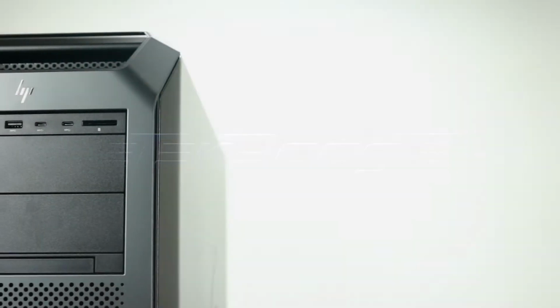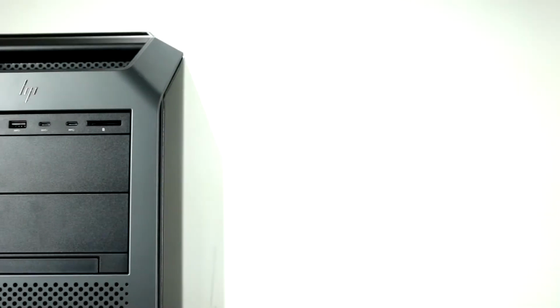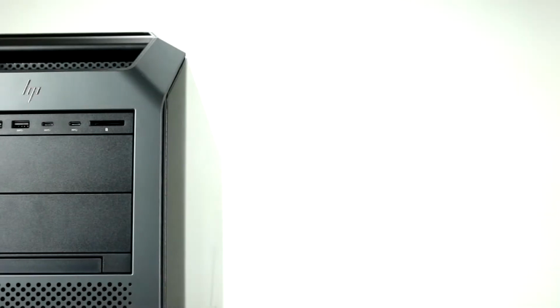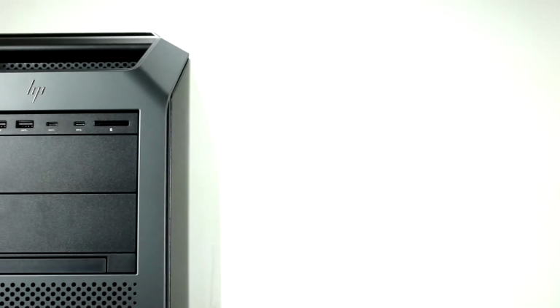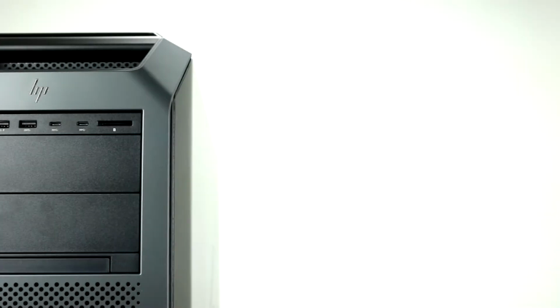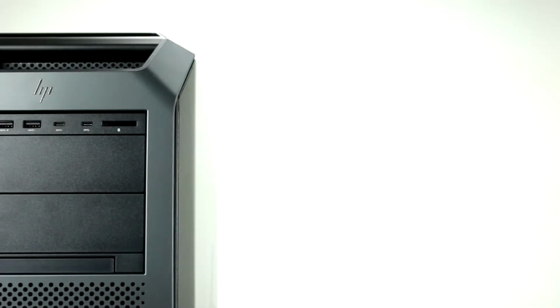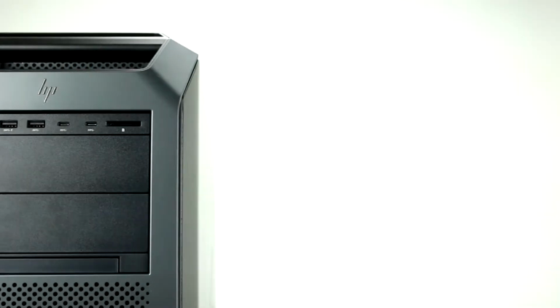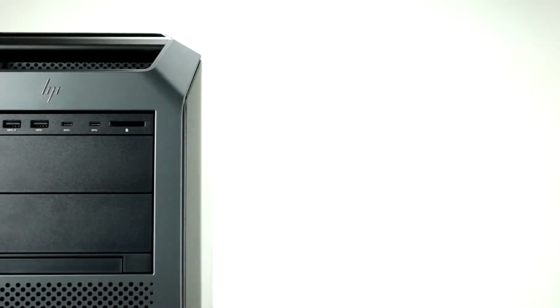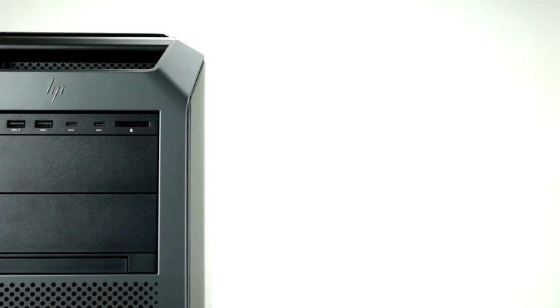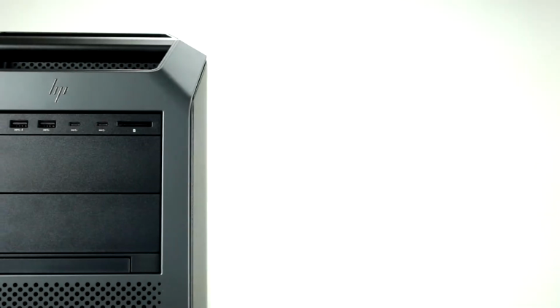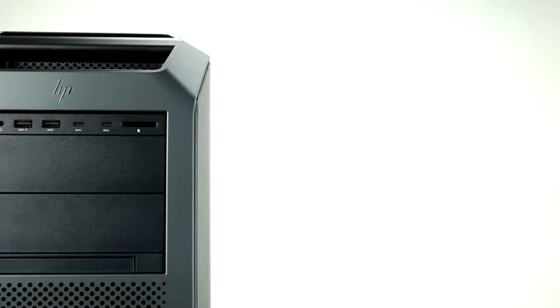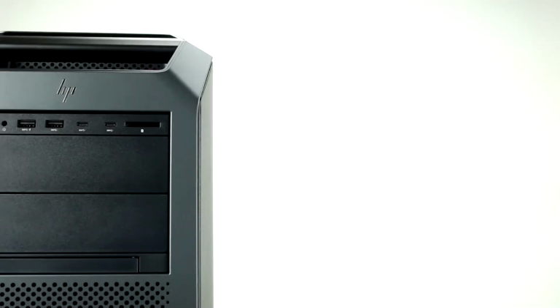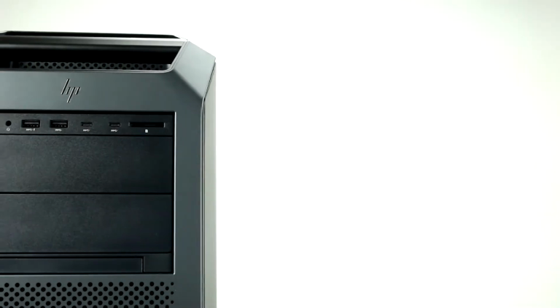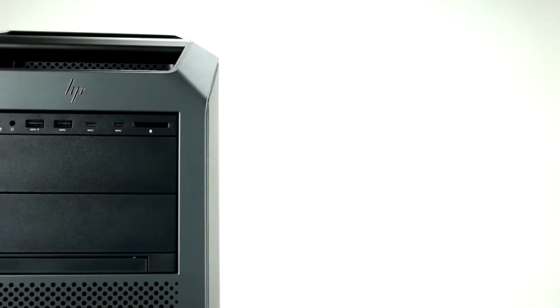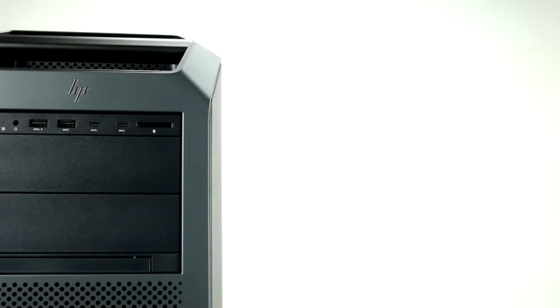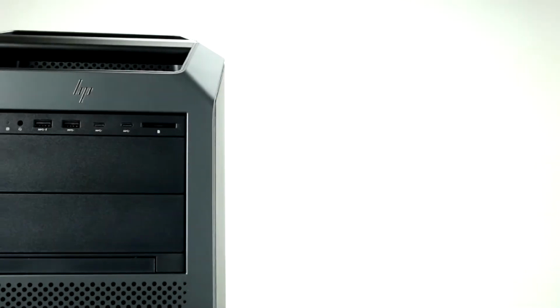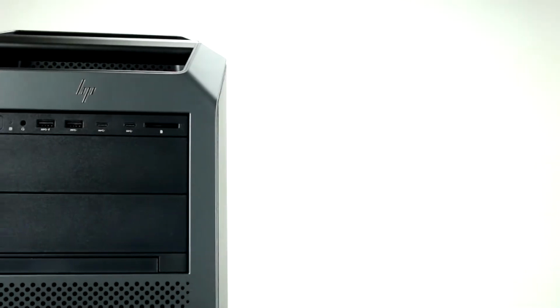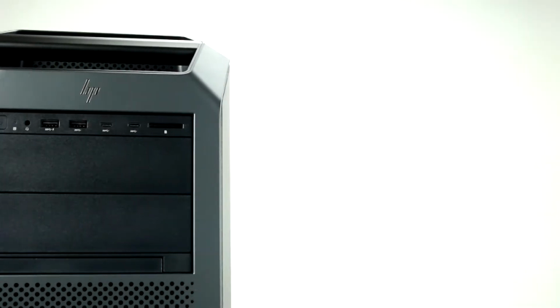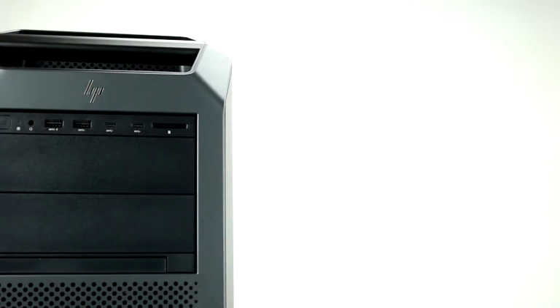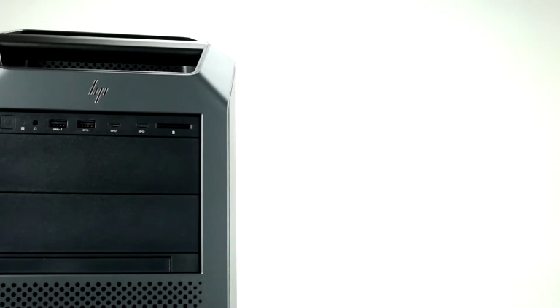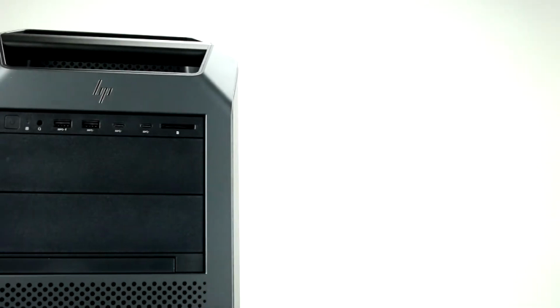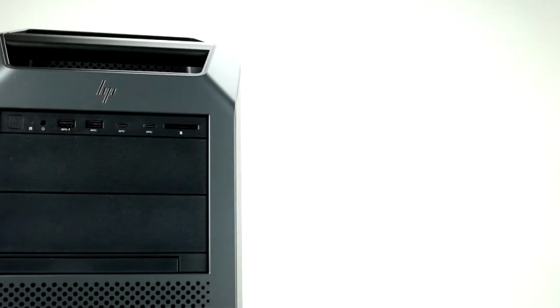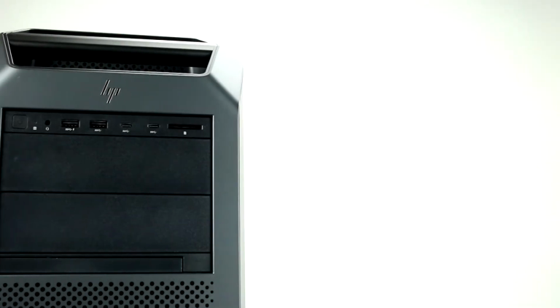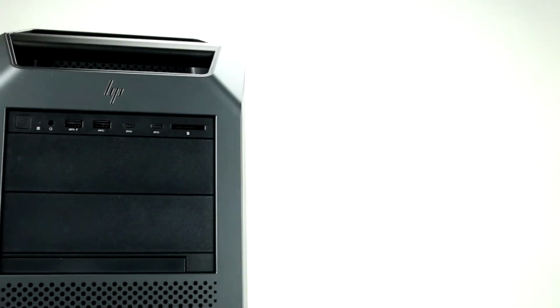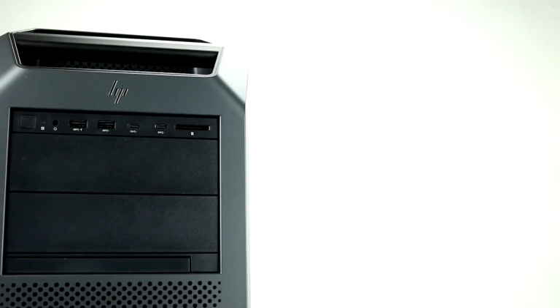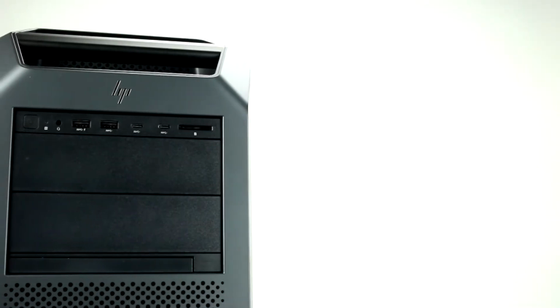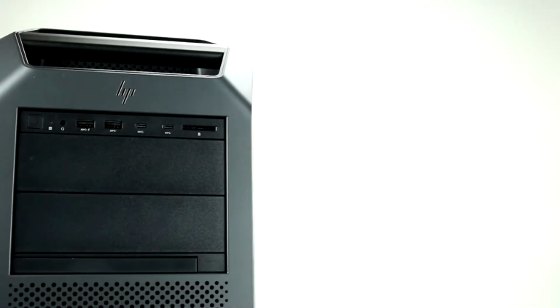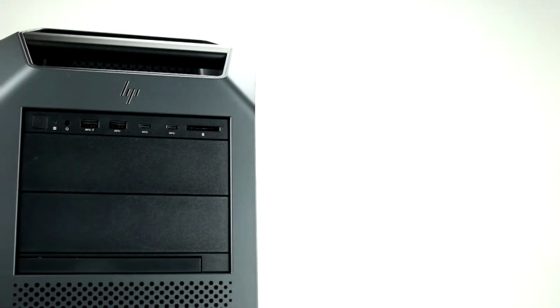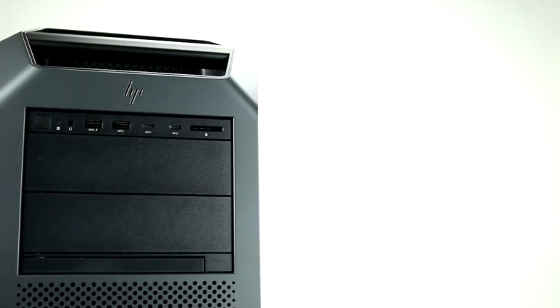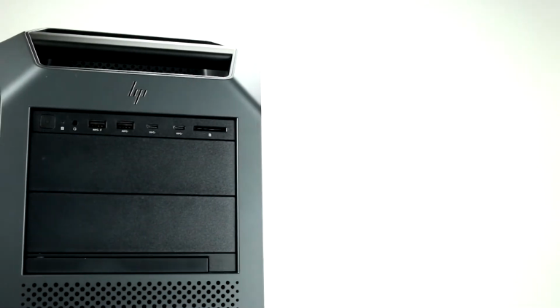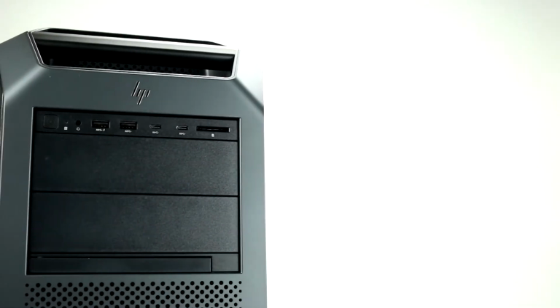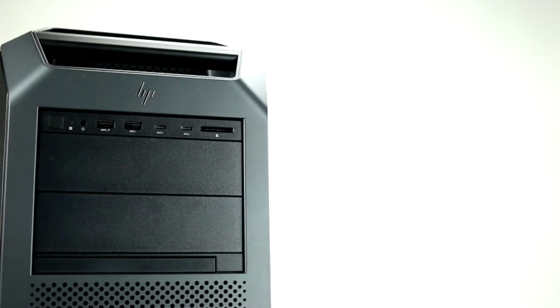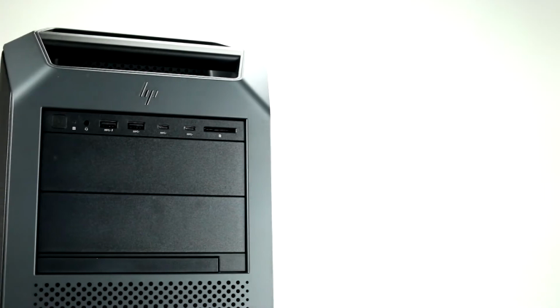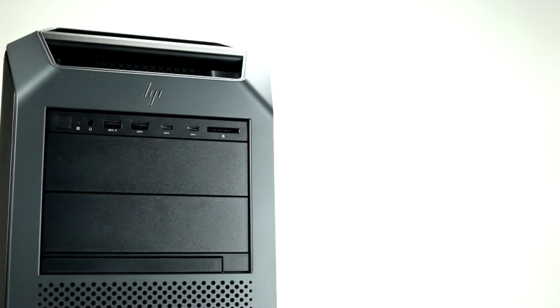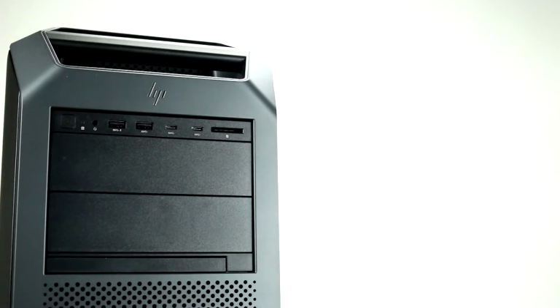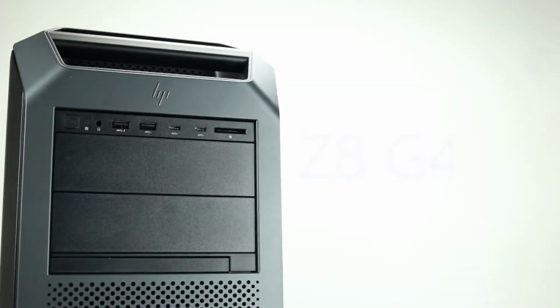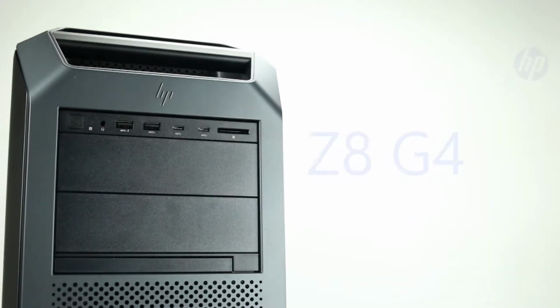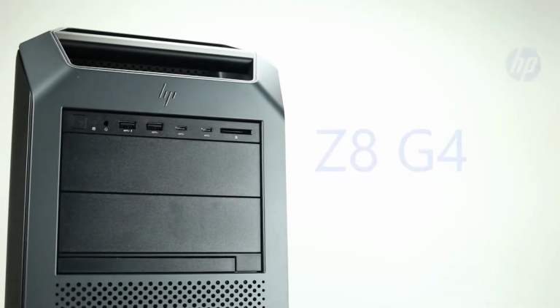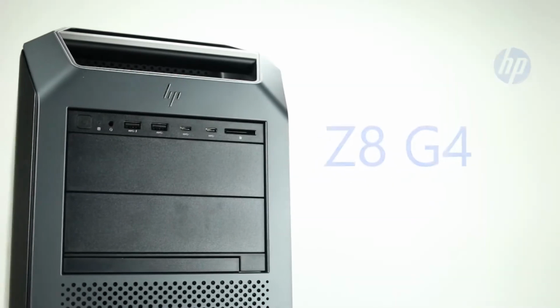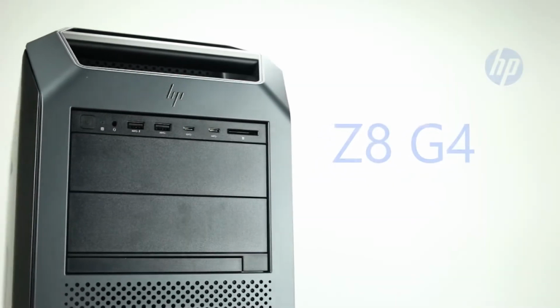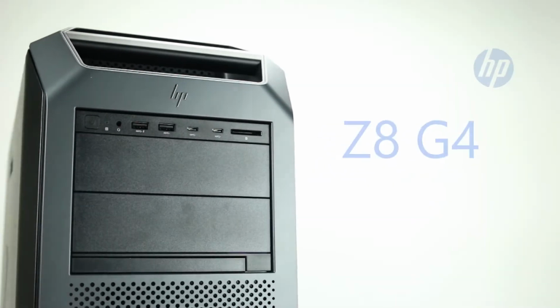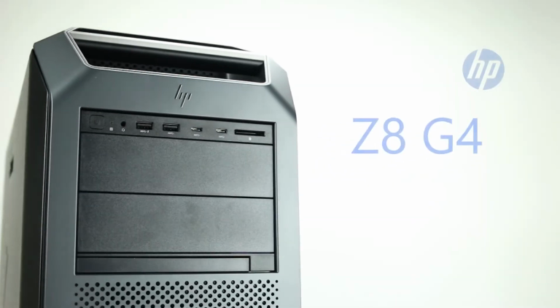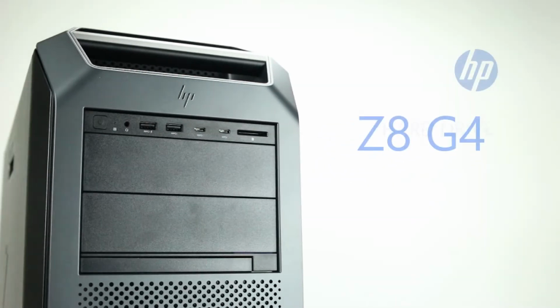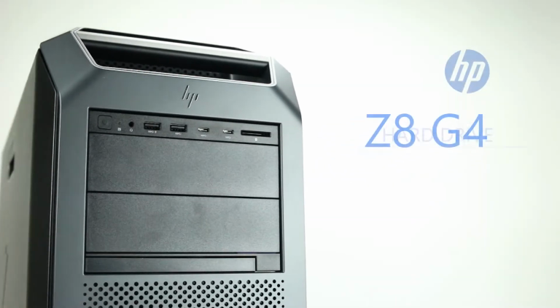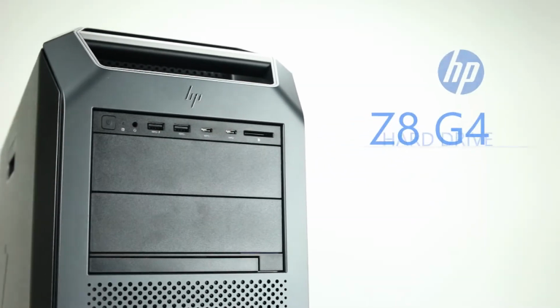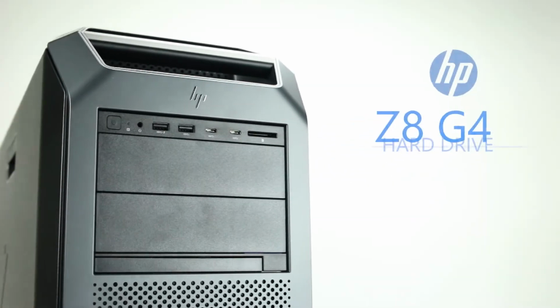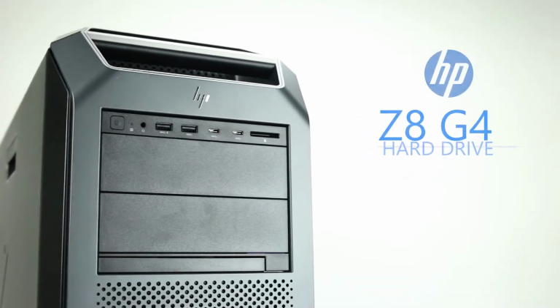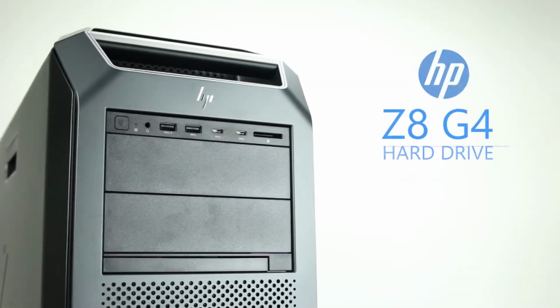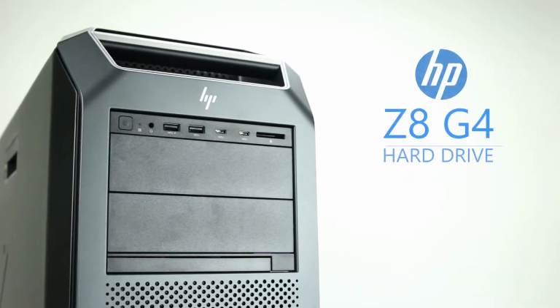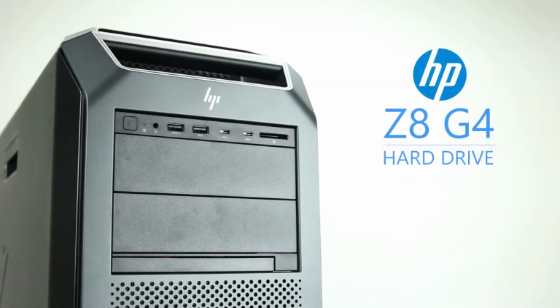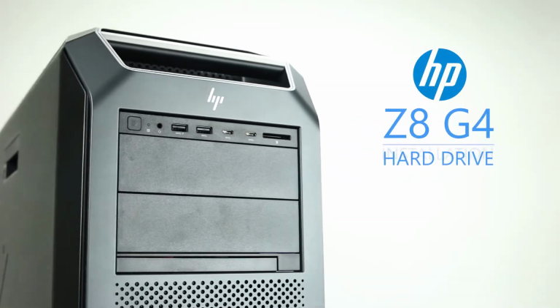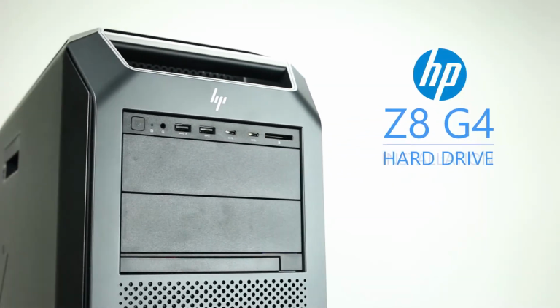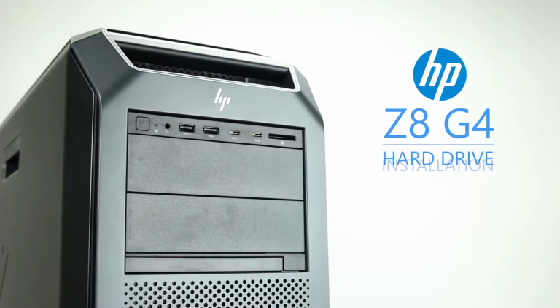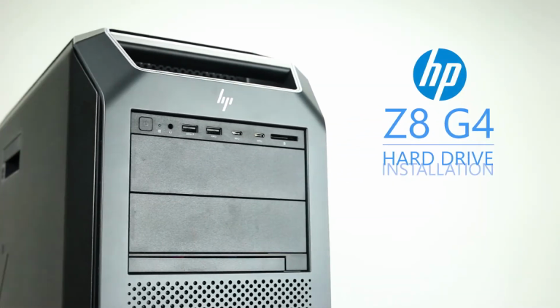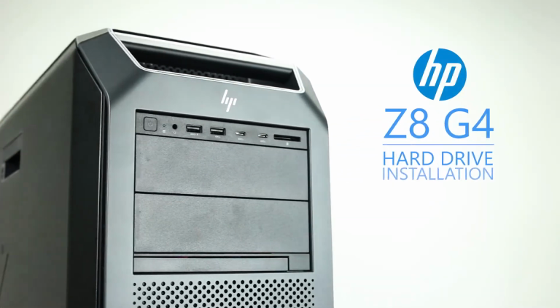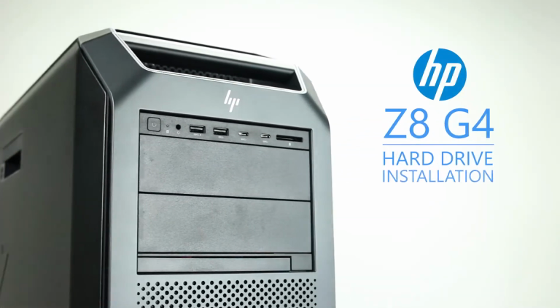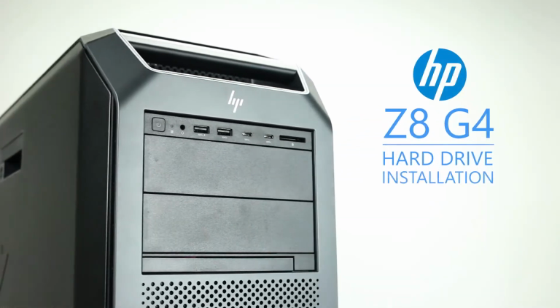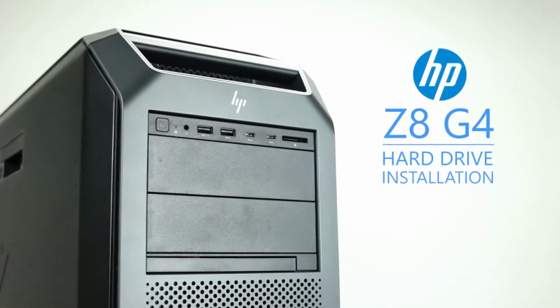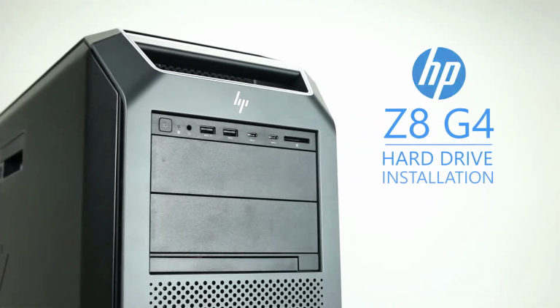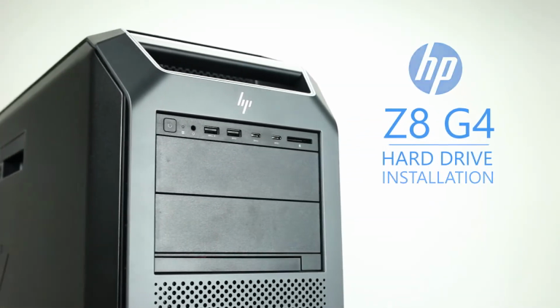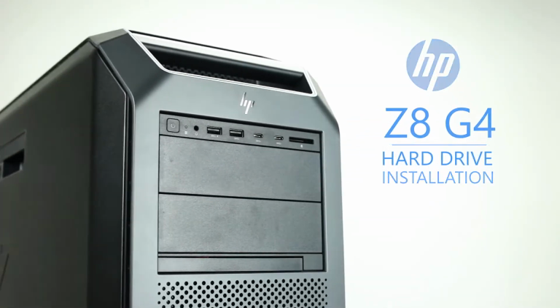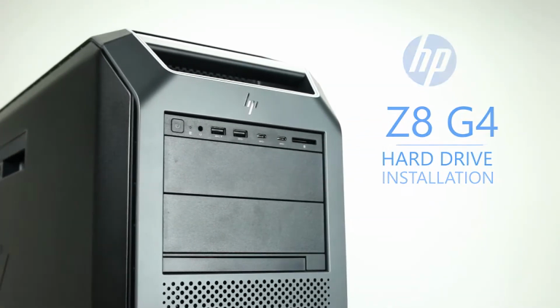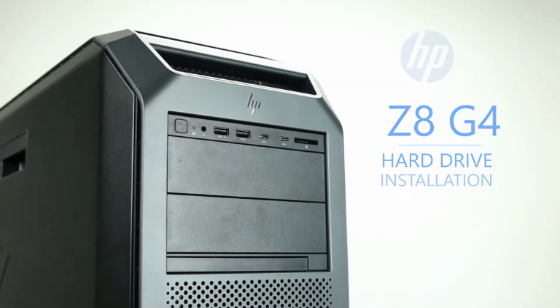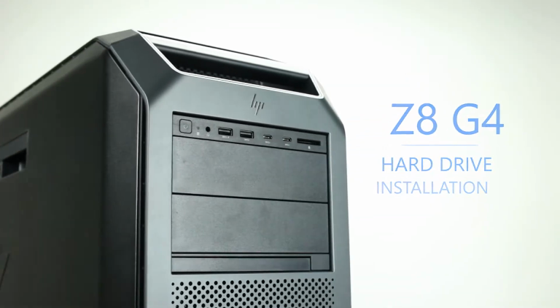Hello and welcome to TechBoost TV. Today, I'm going to show you how to install hard drives and solid state drives into an HP Z8 G4 workstation.